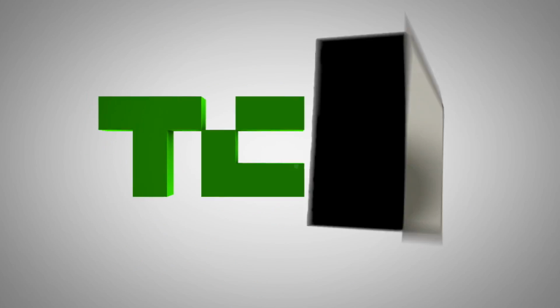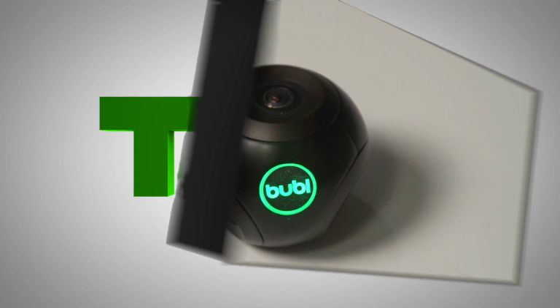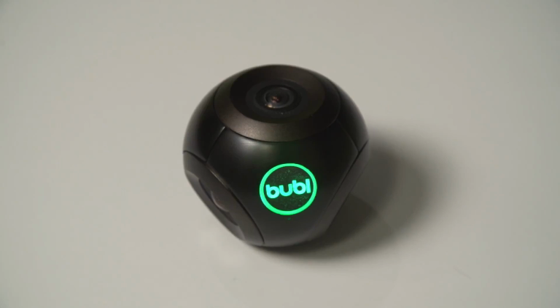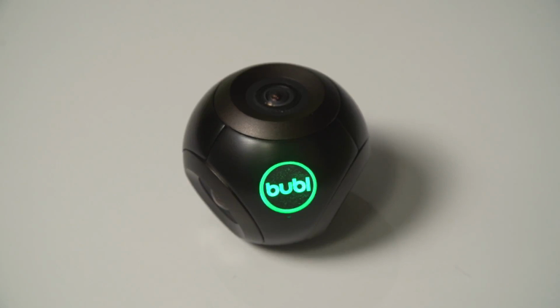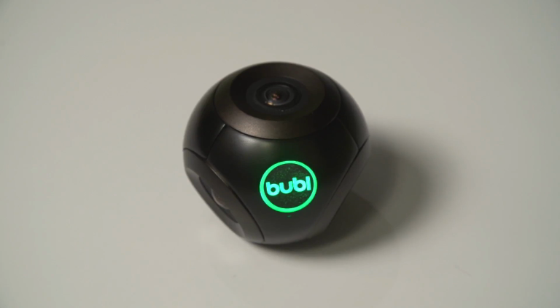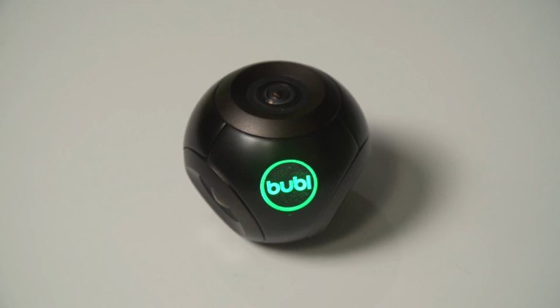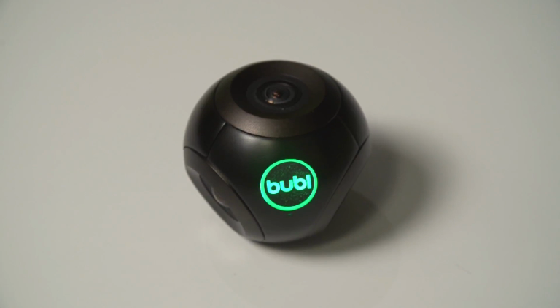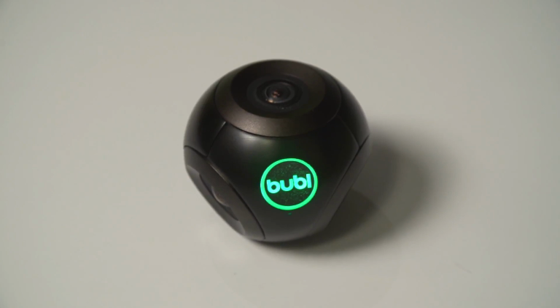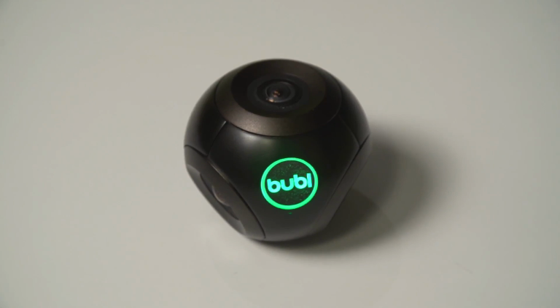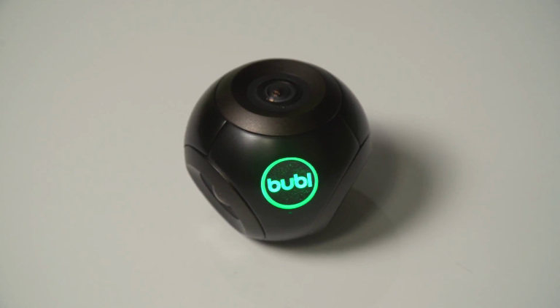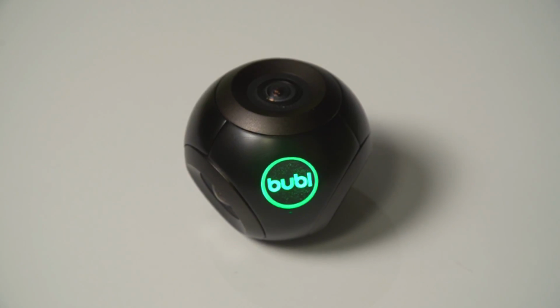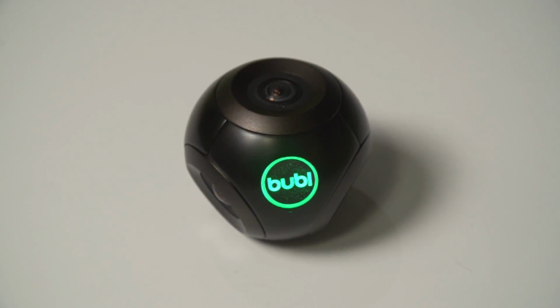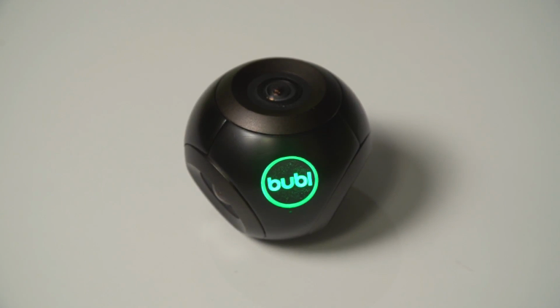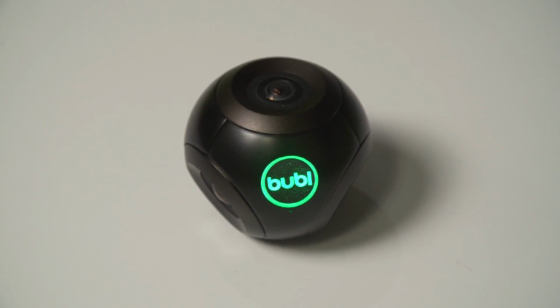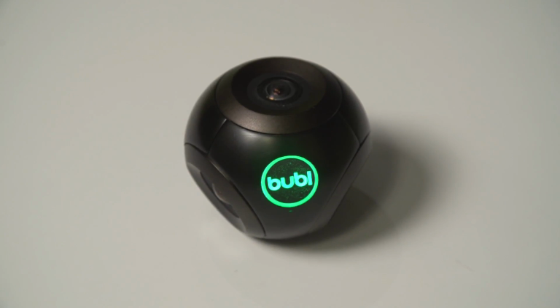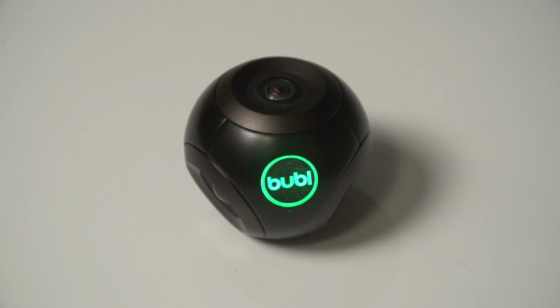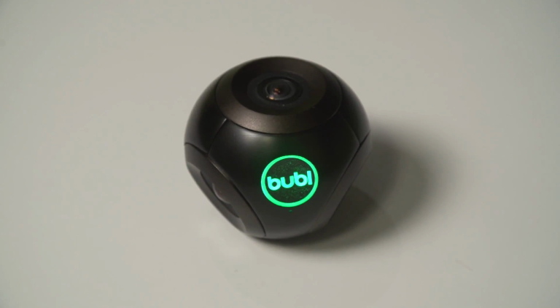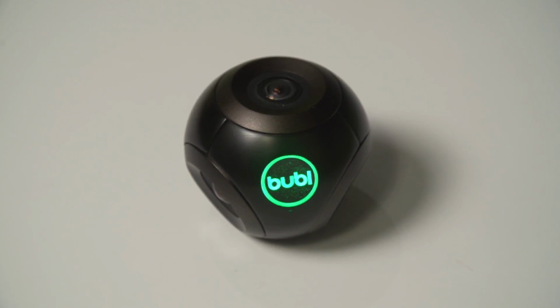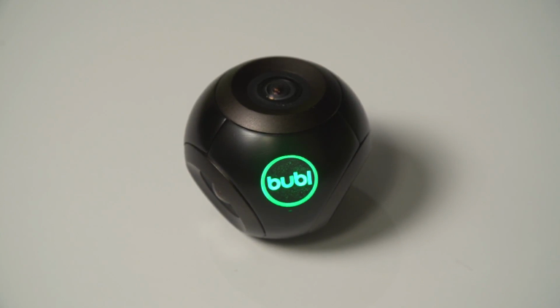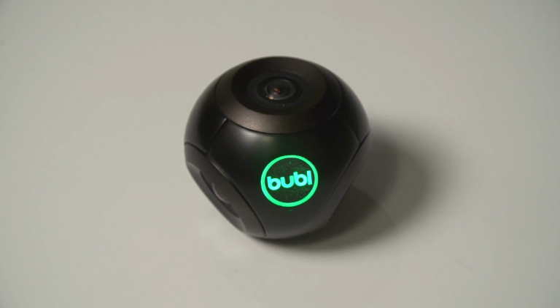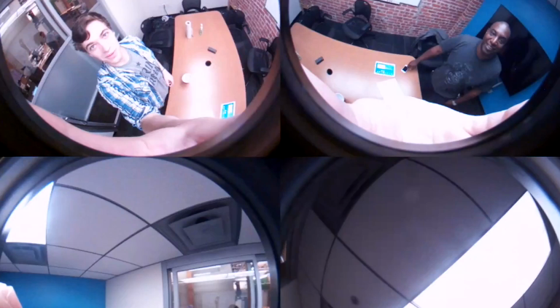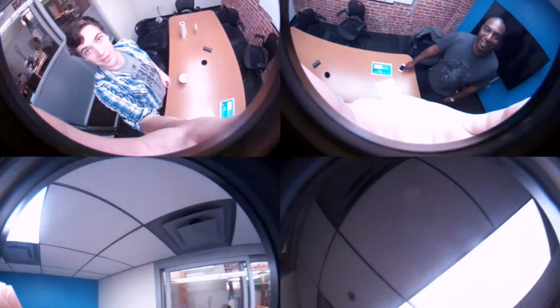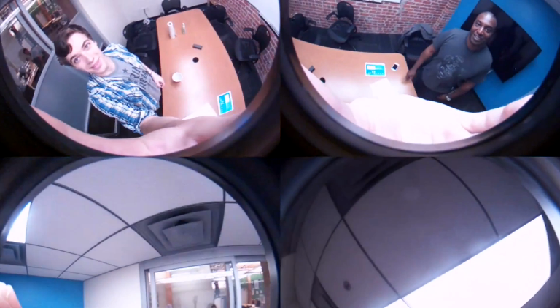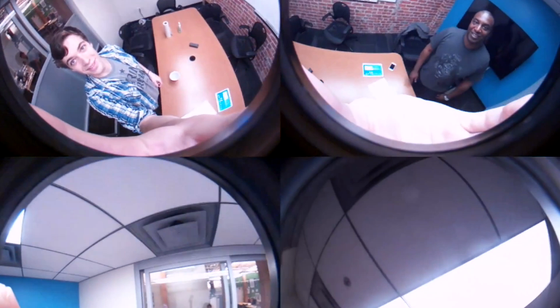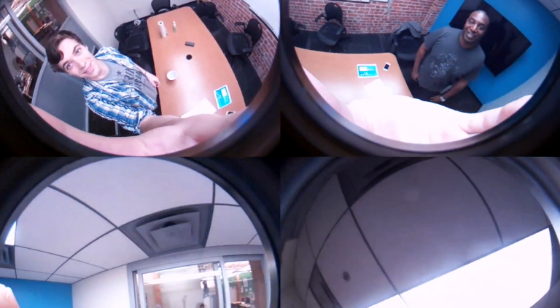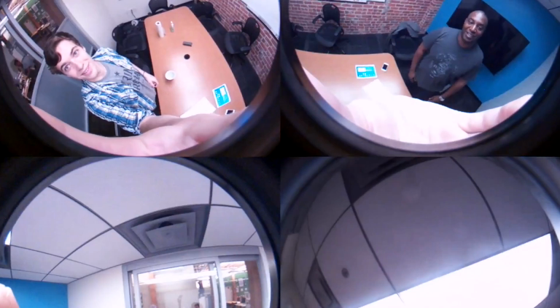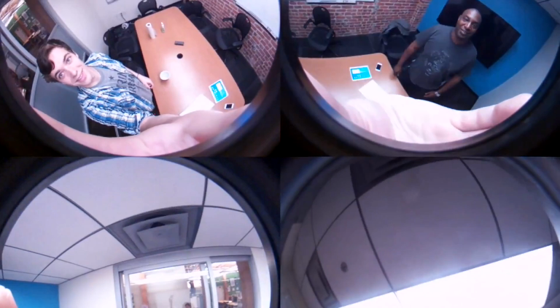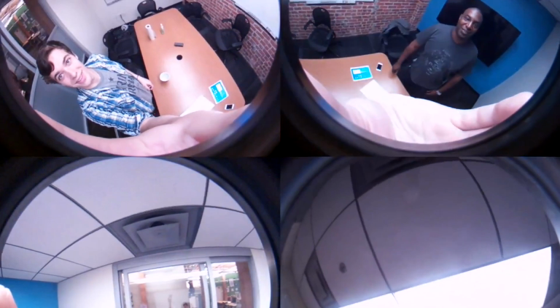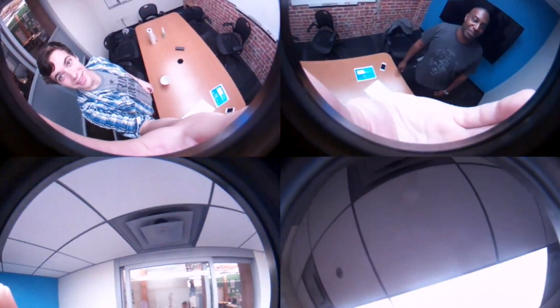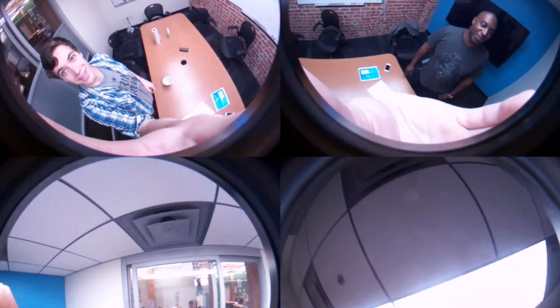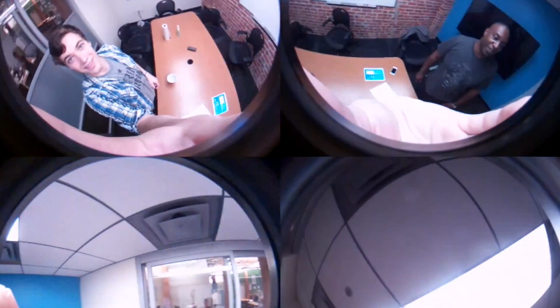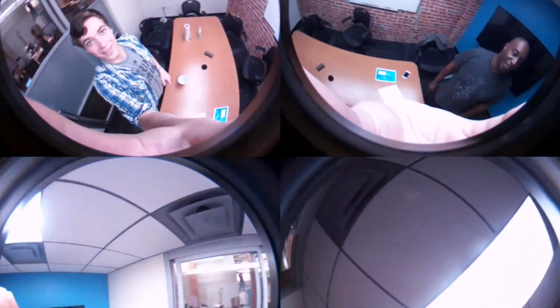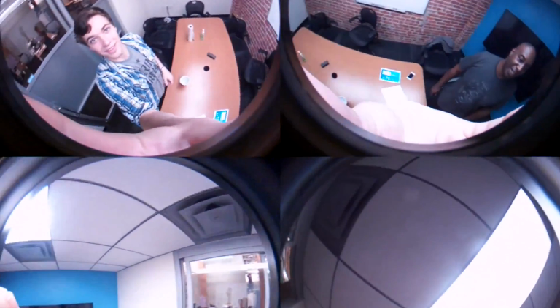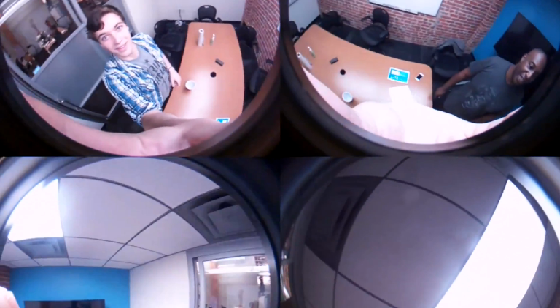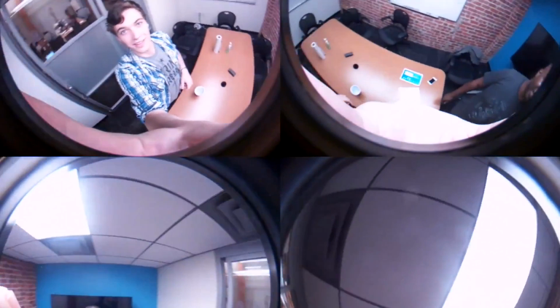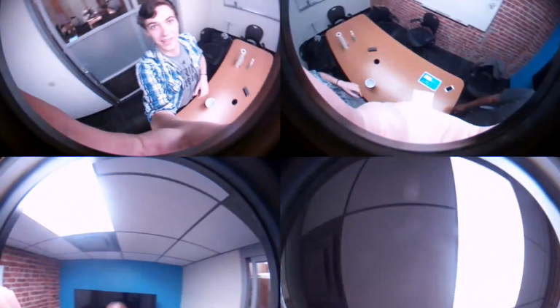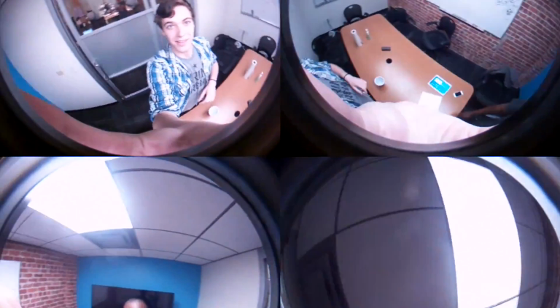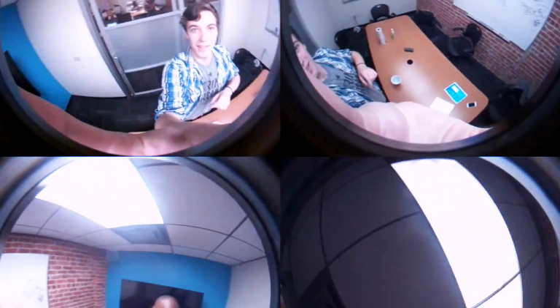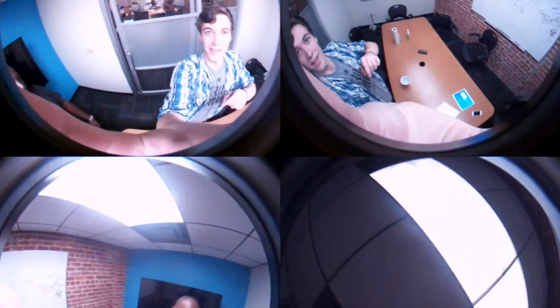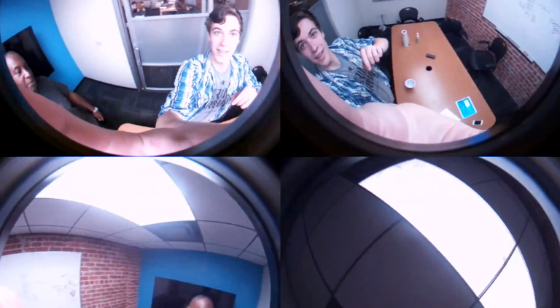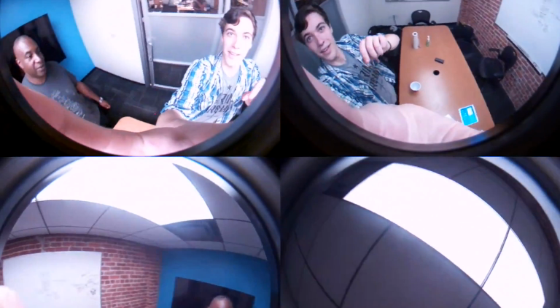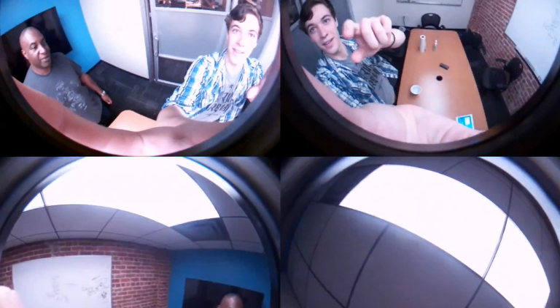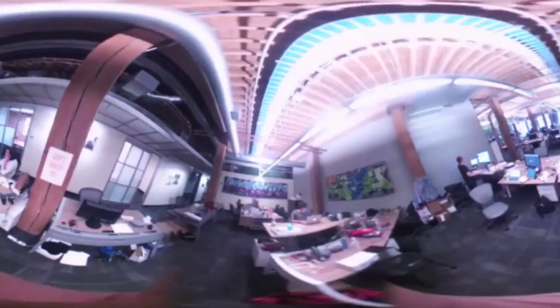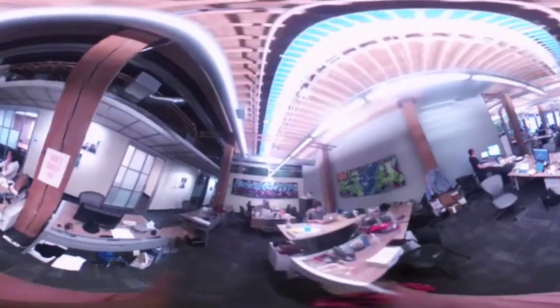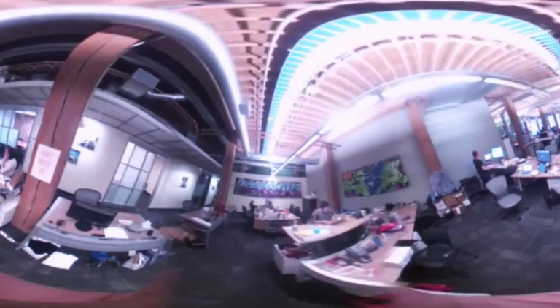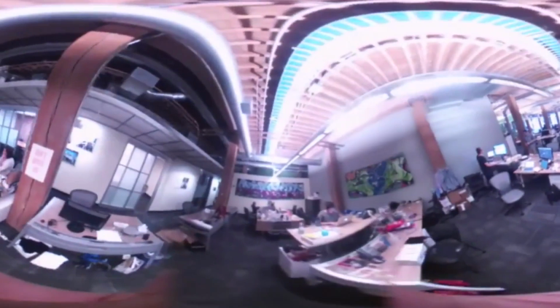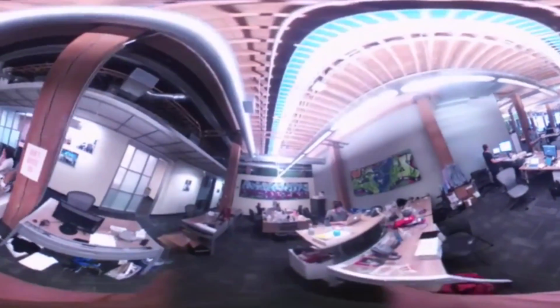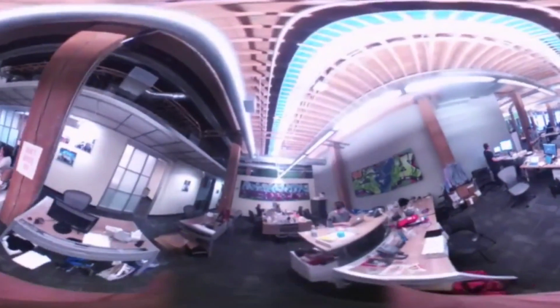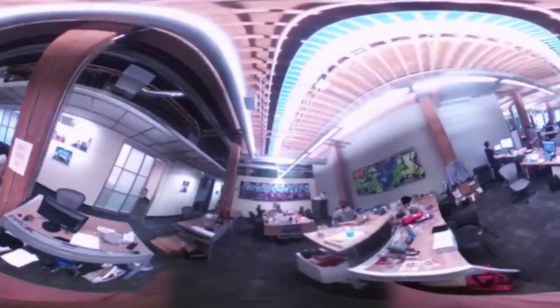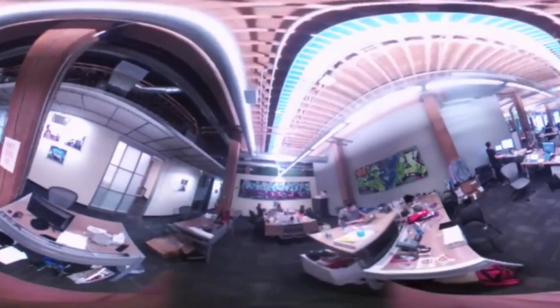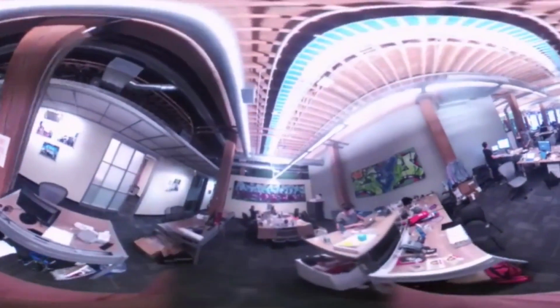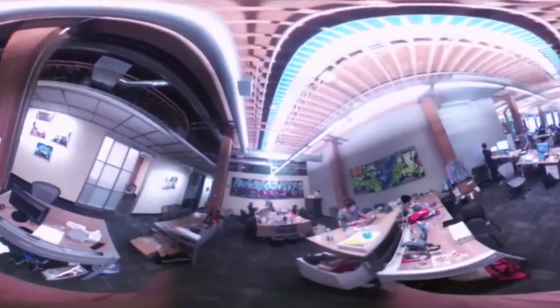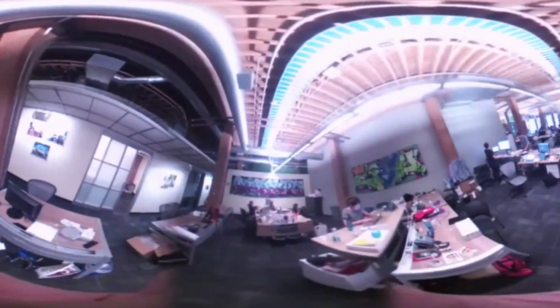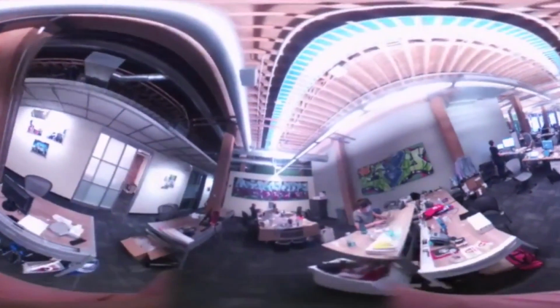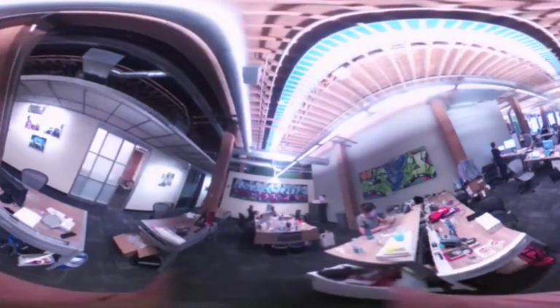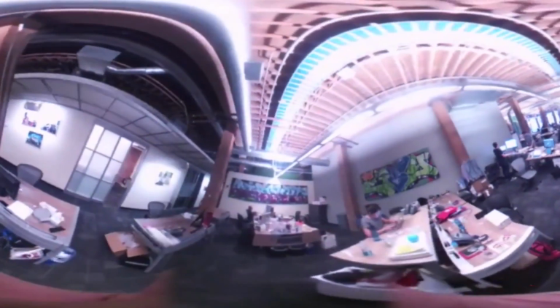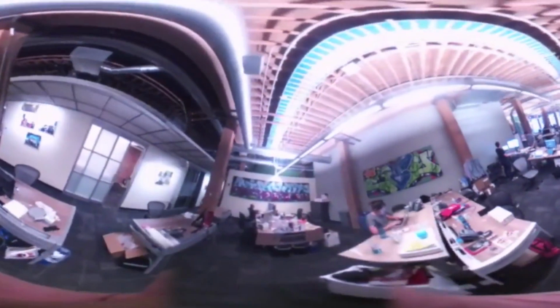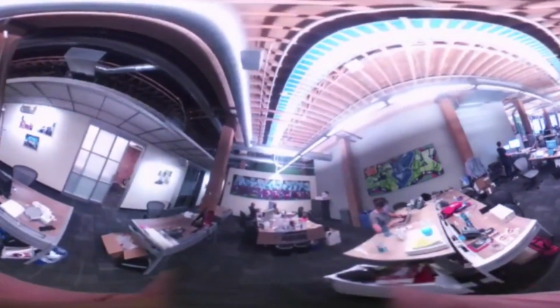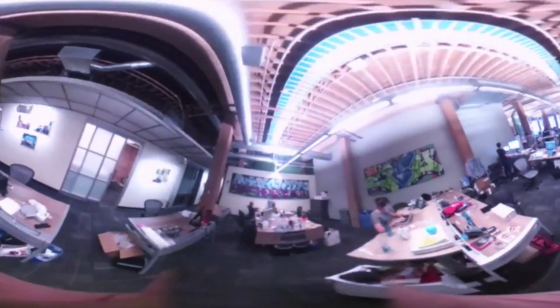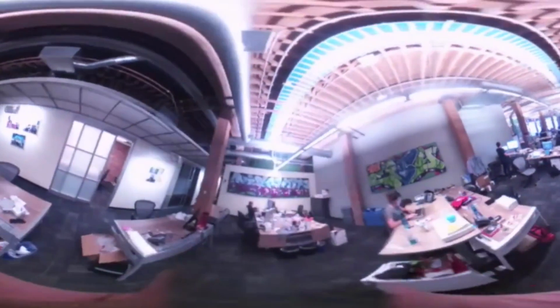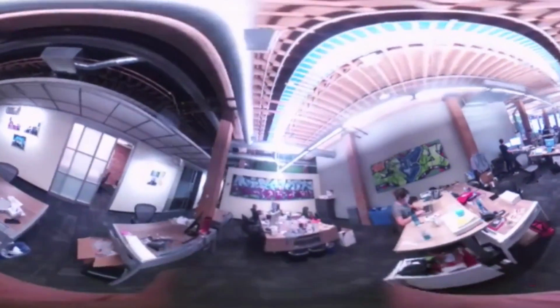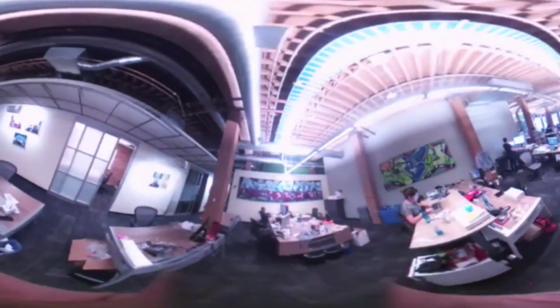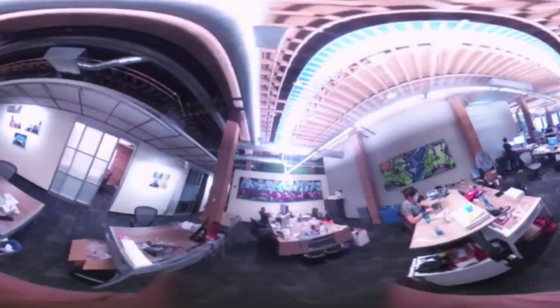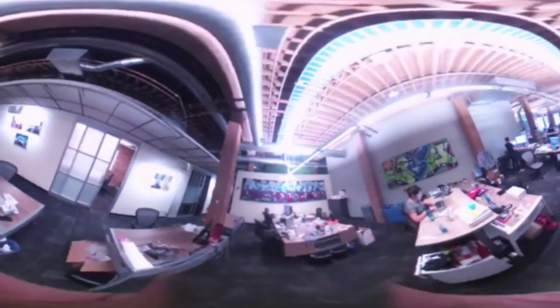The BubbleCam is the first spherical camera available to everyone. It allows you to see everything around your world with zero blind spots.